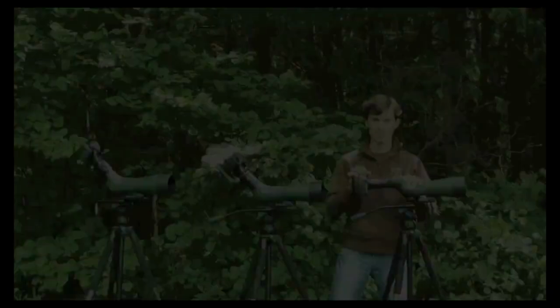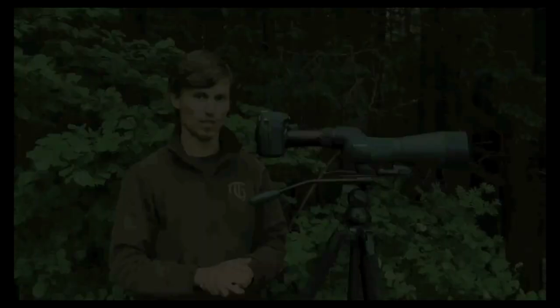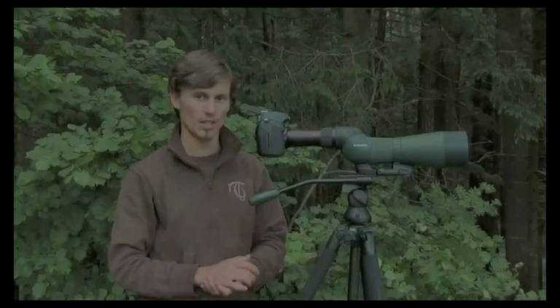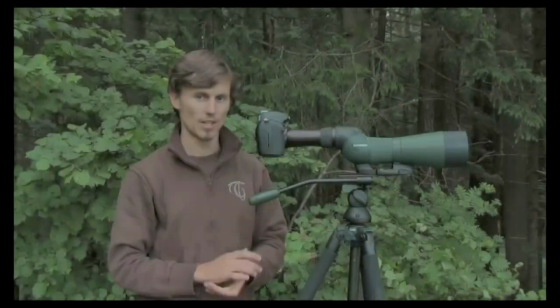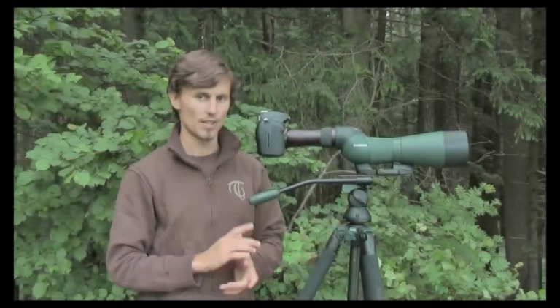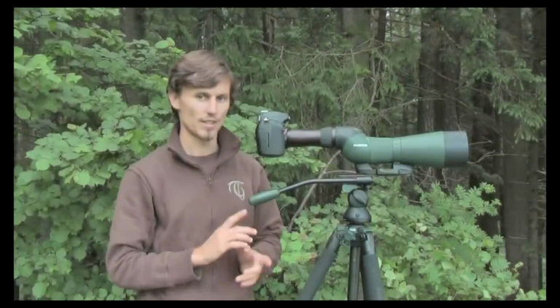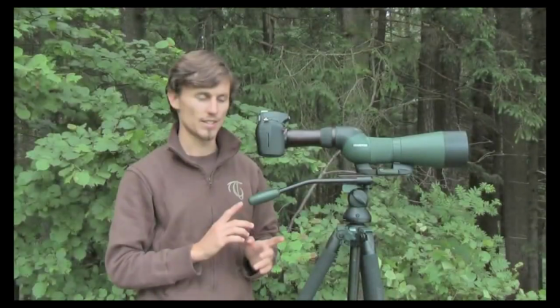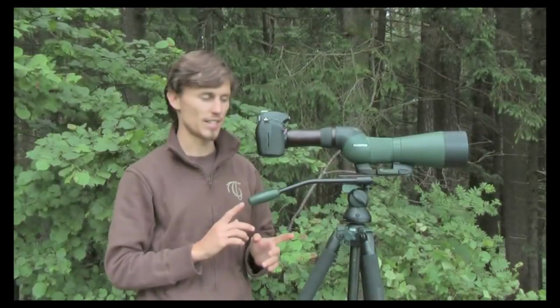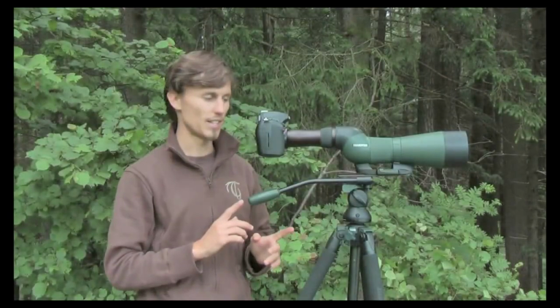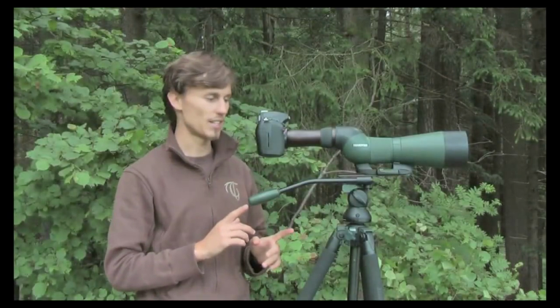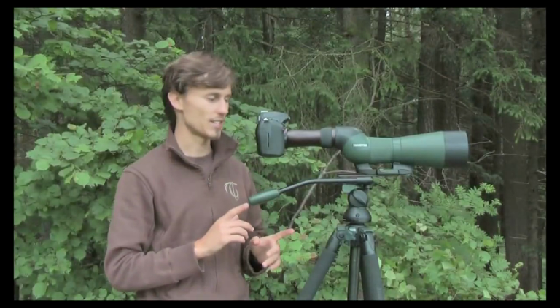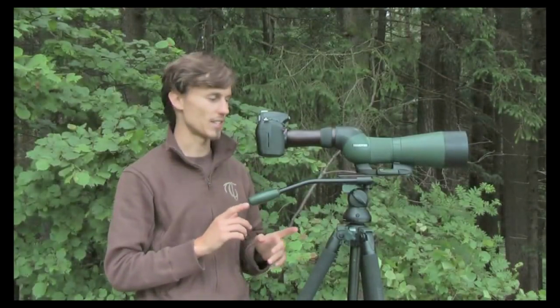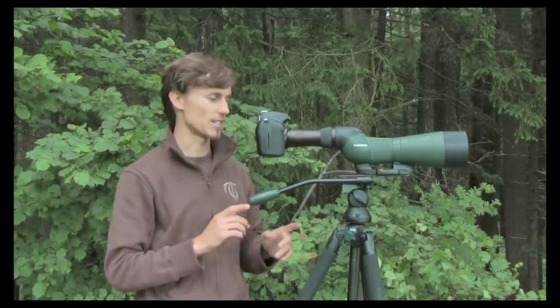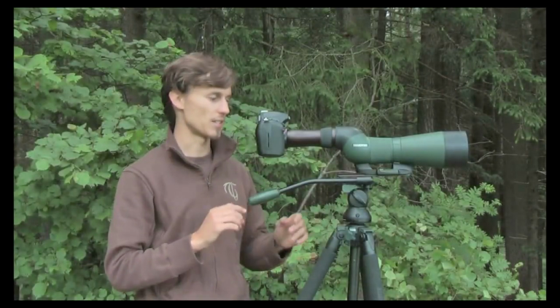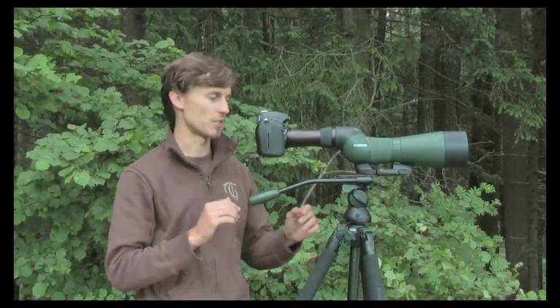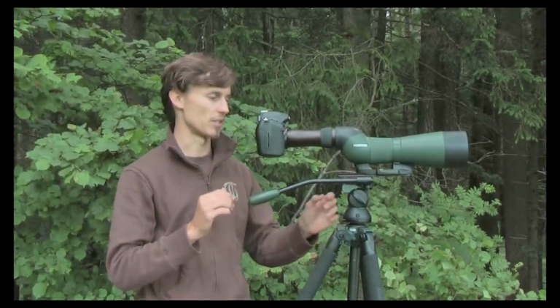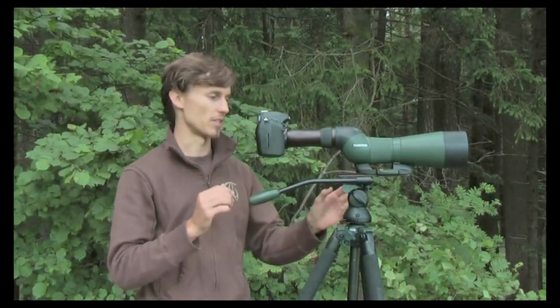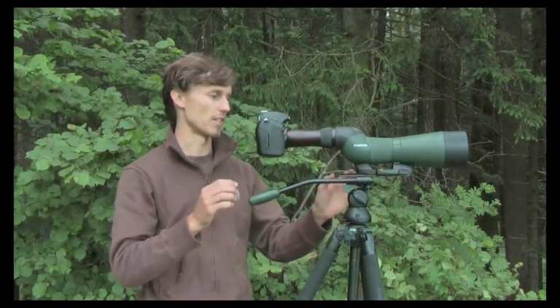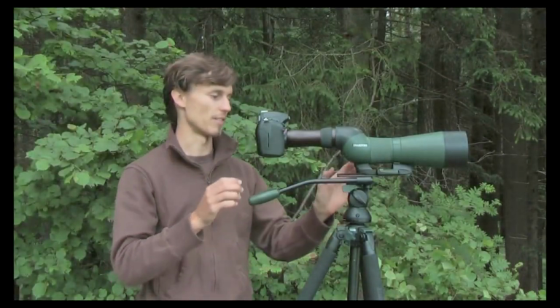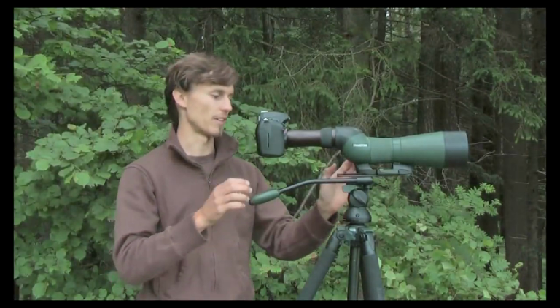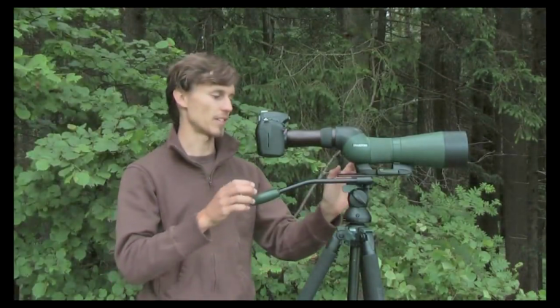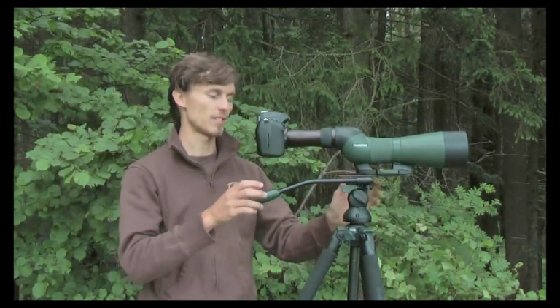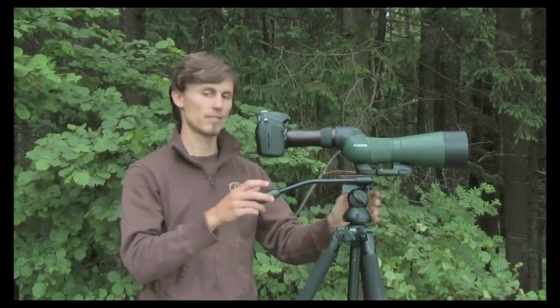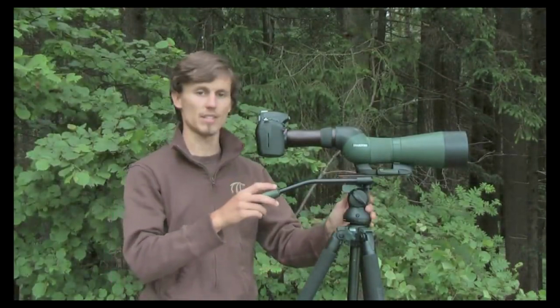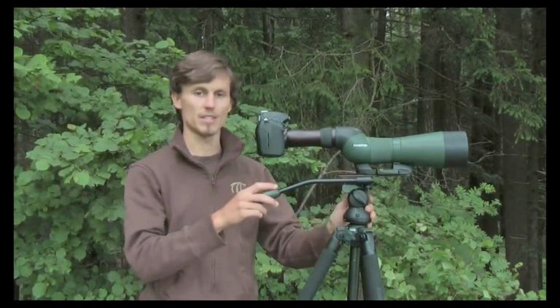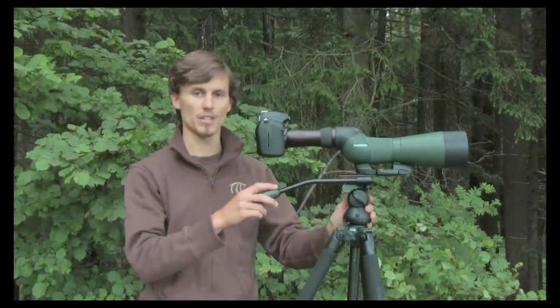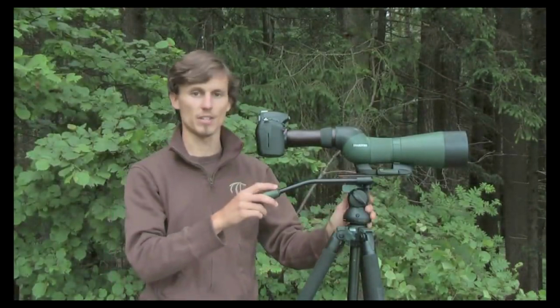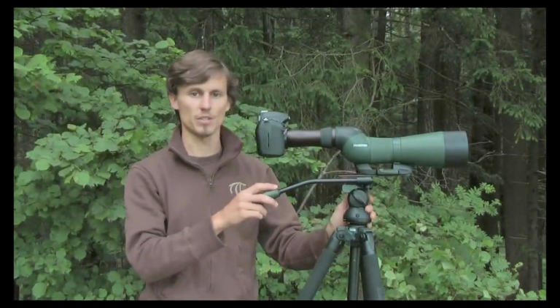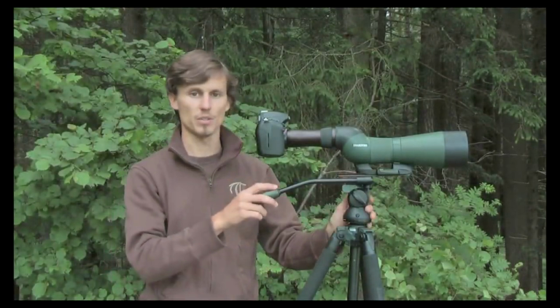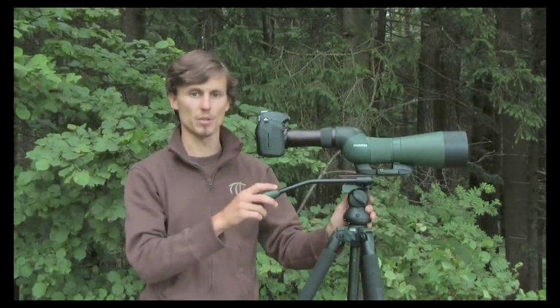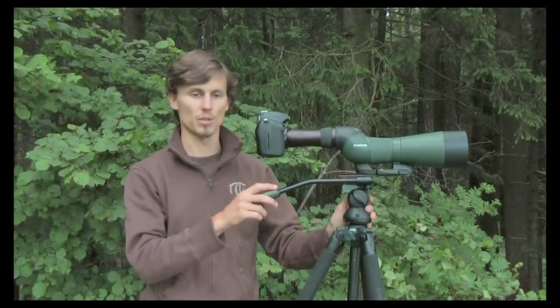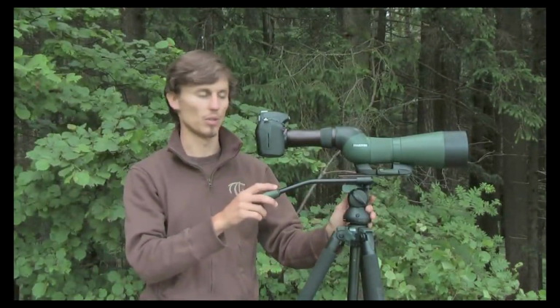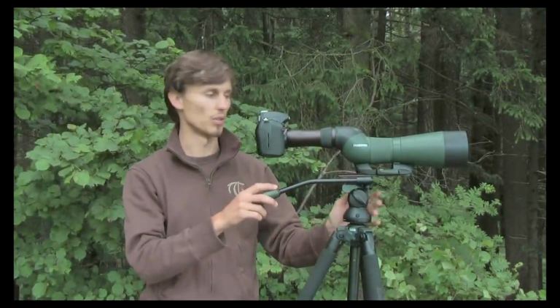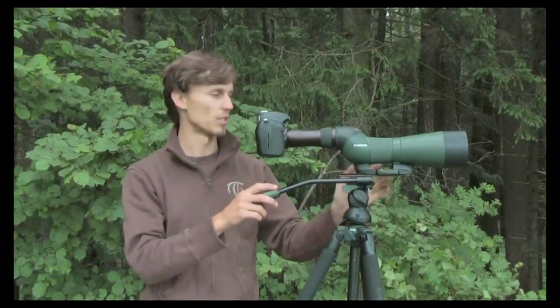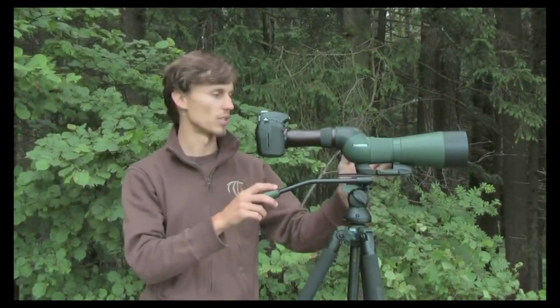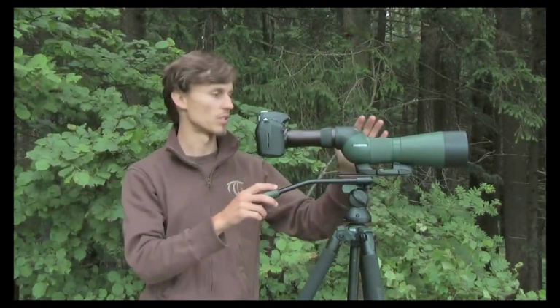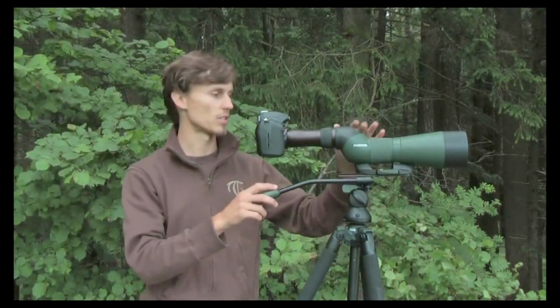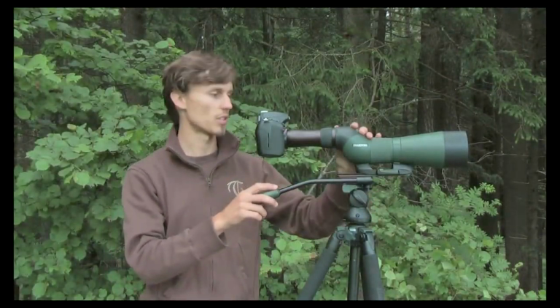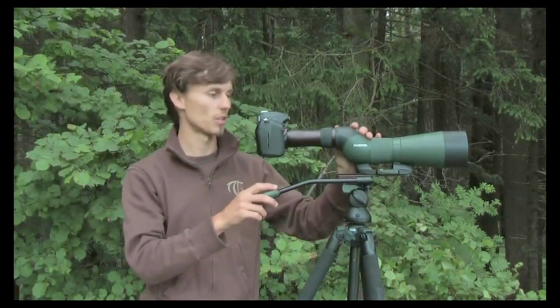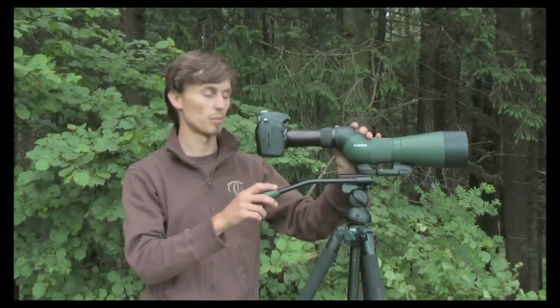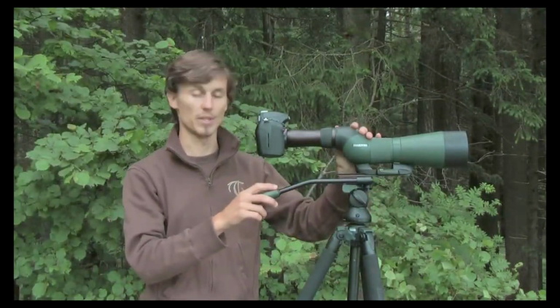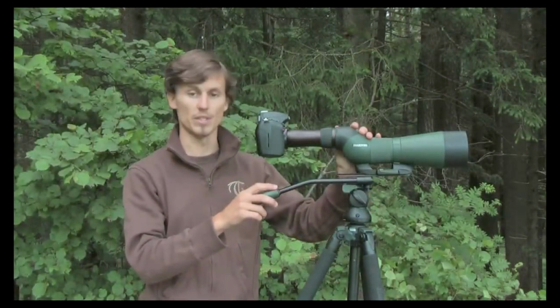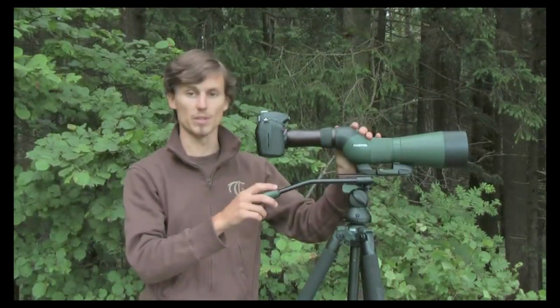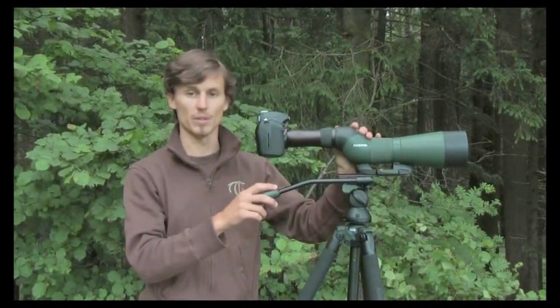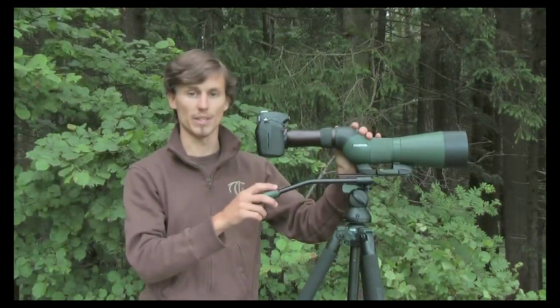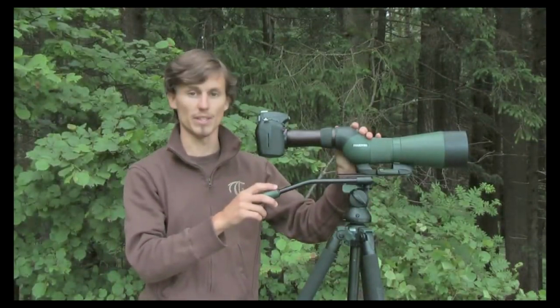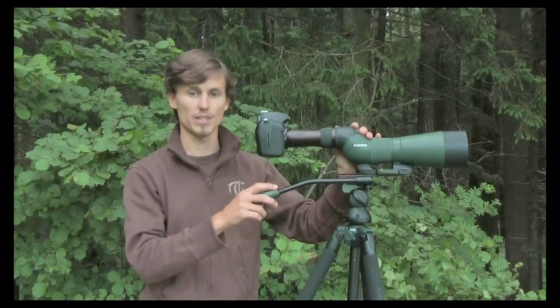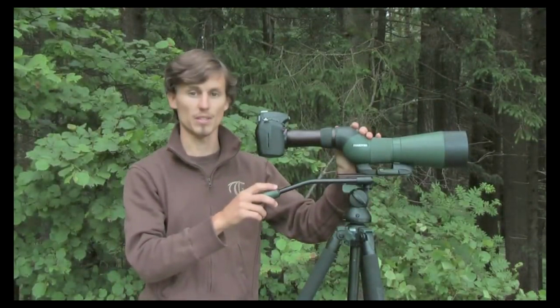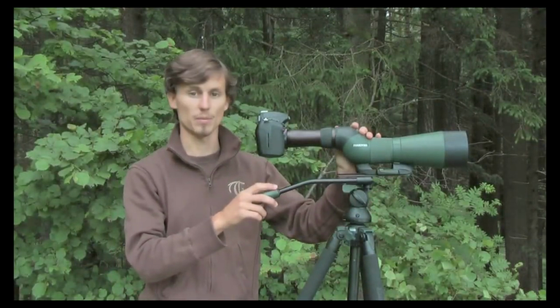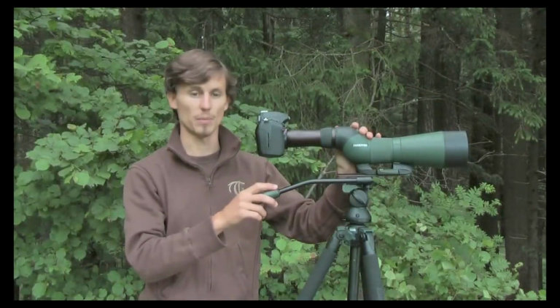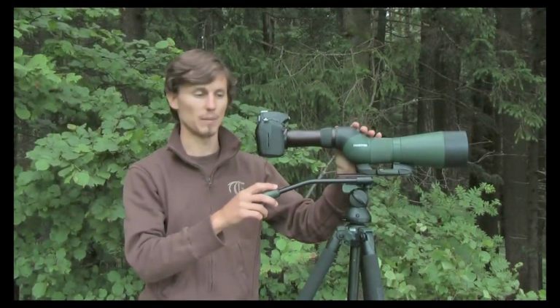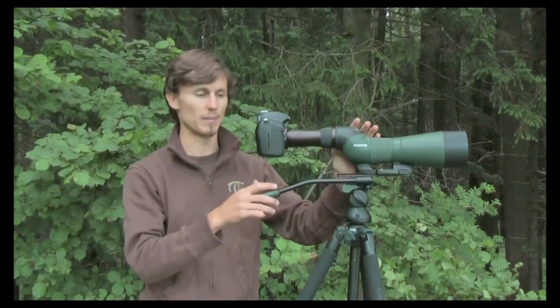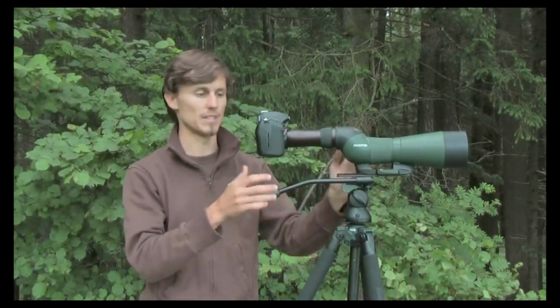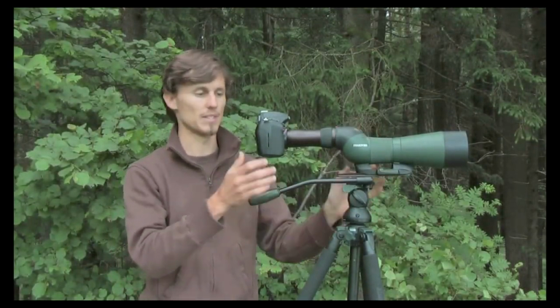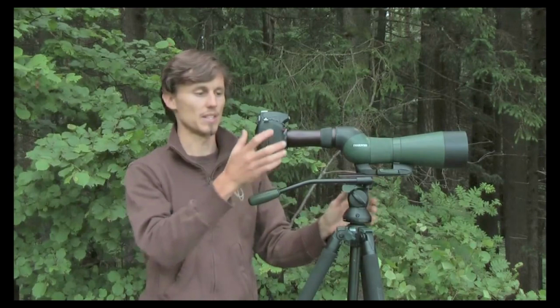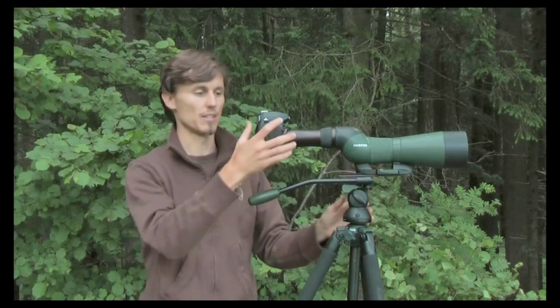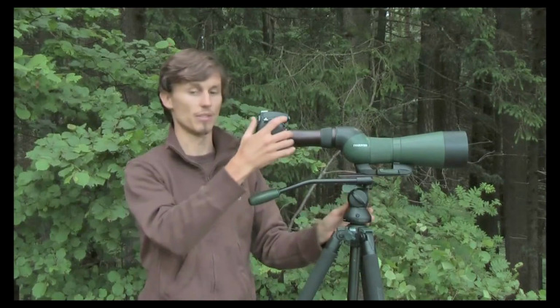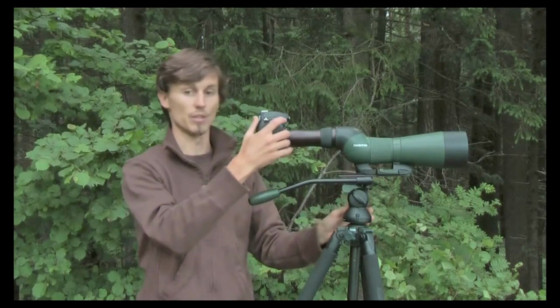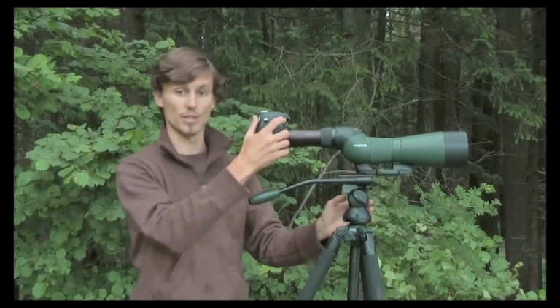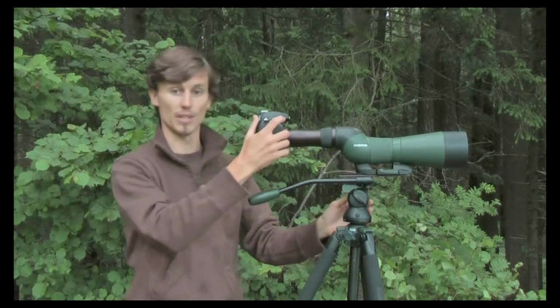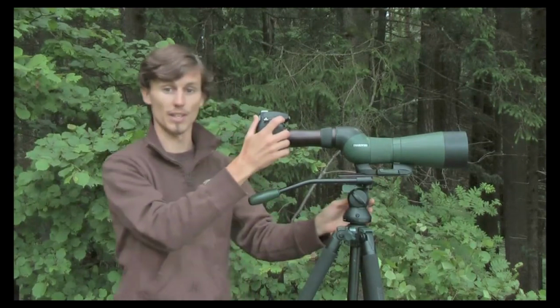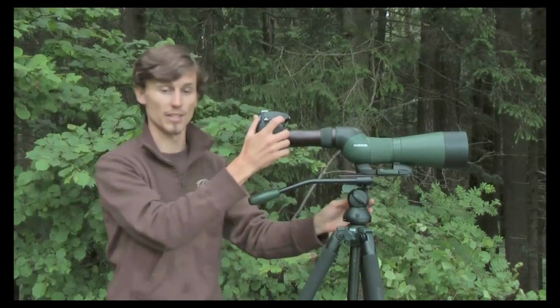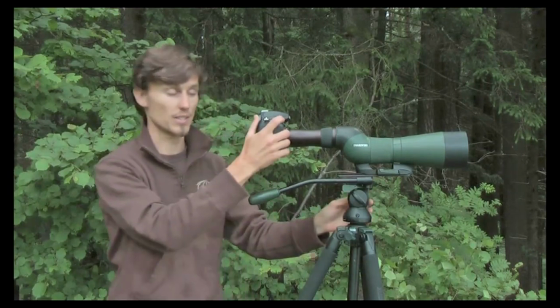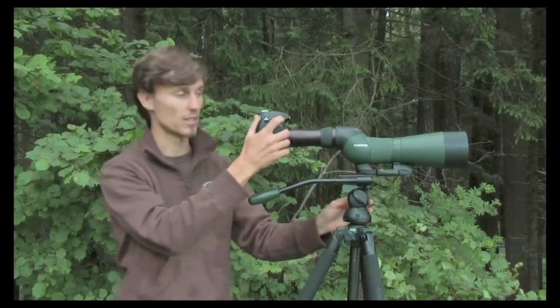The TLS-800 effectively turns your scope into an 800mm telephoto lens.